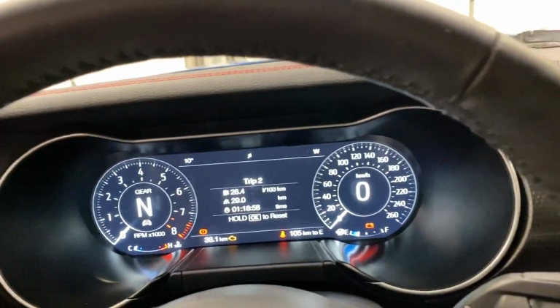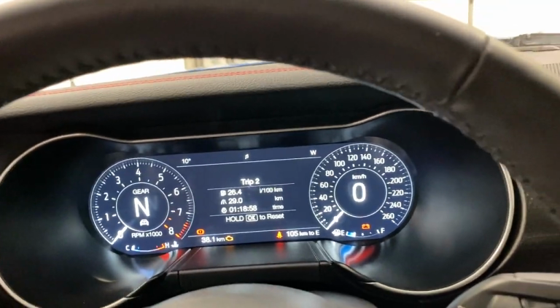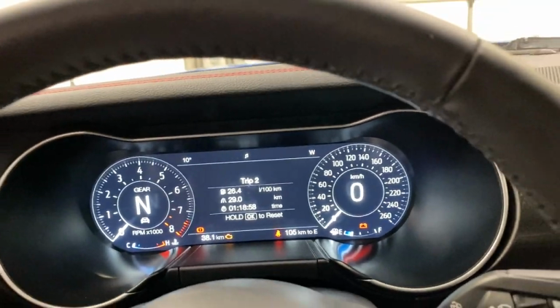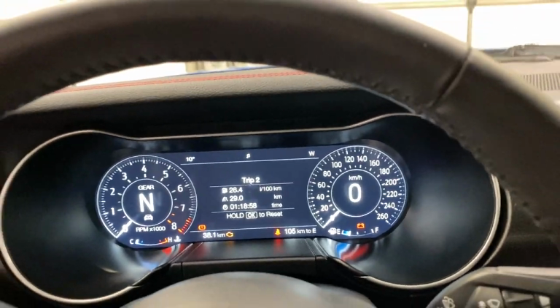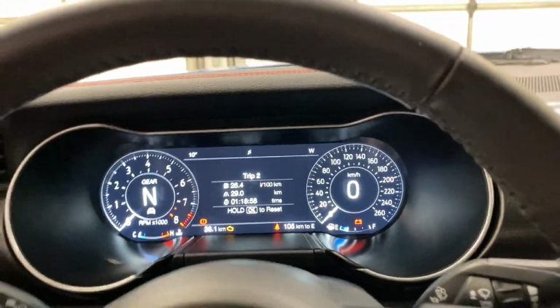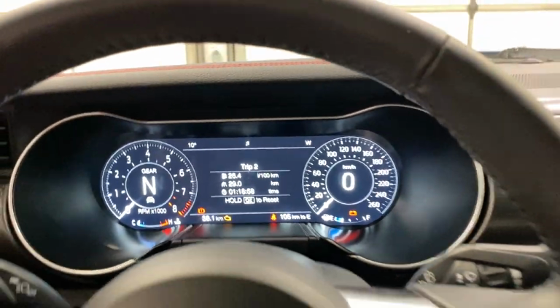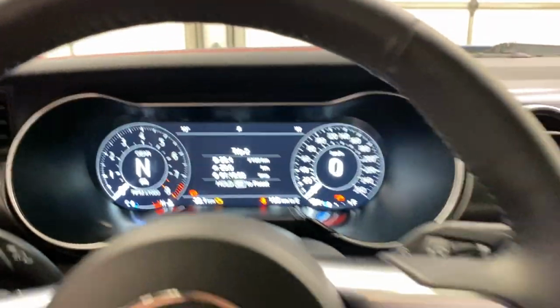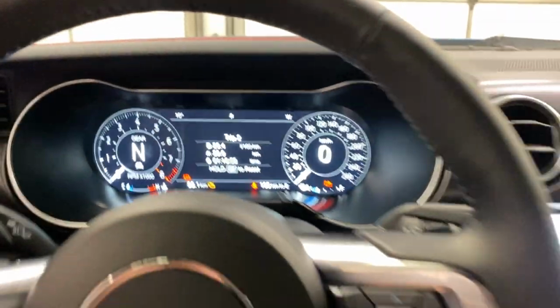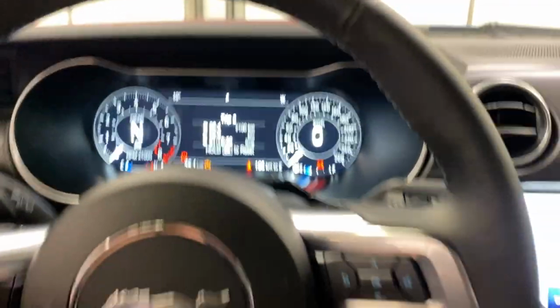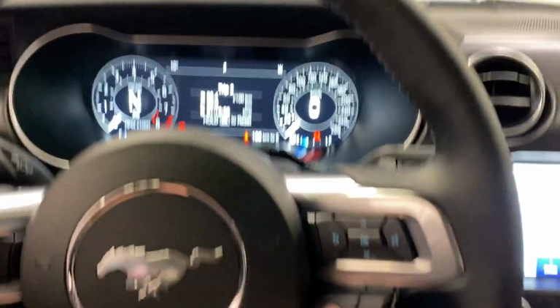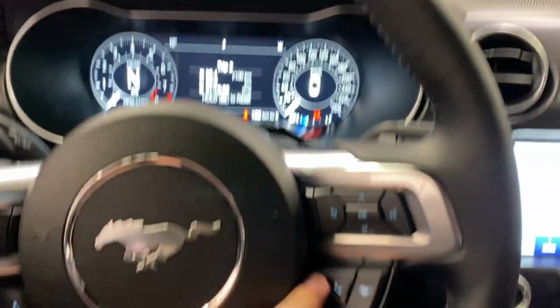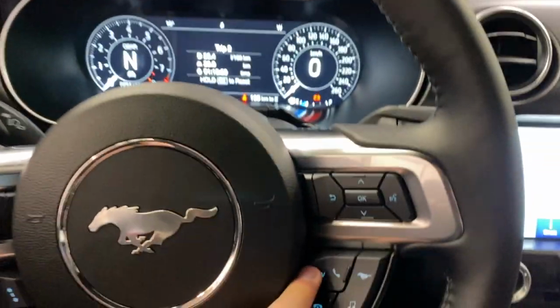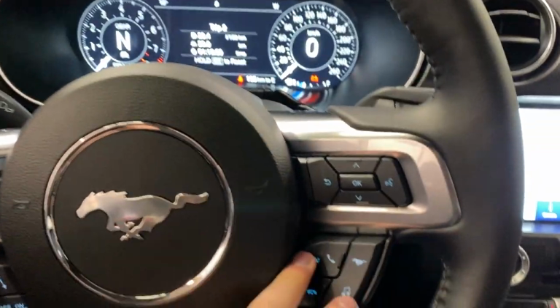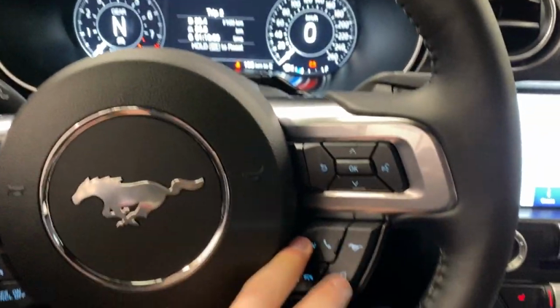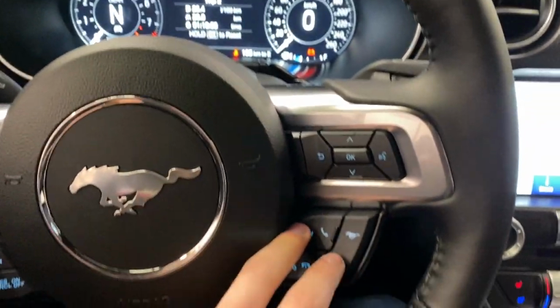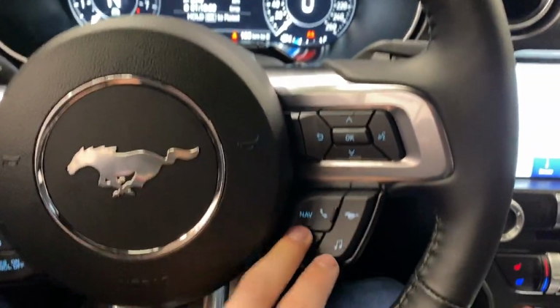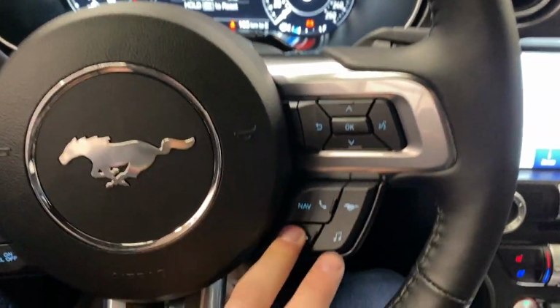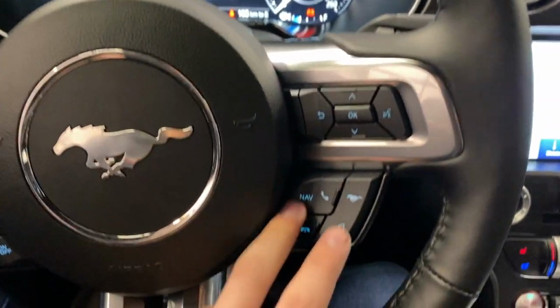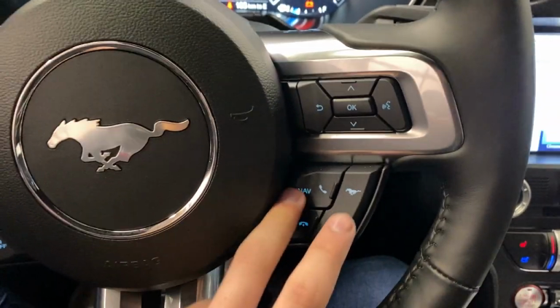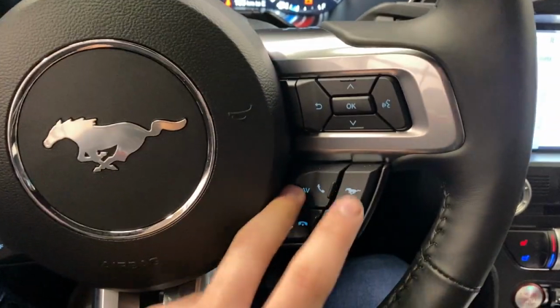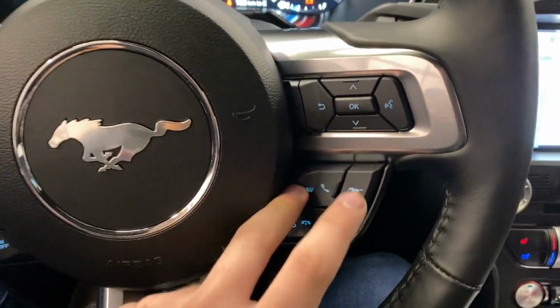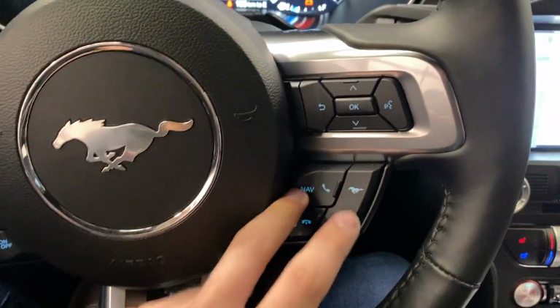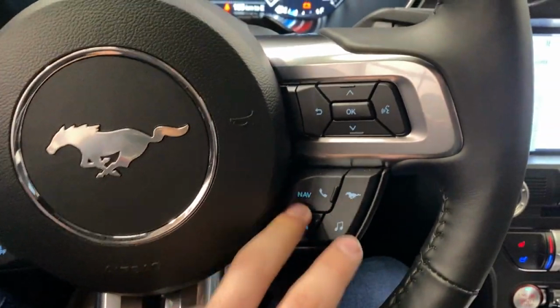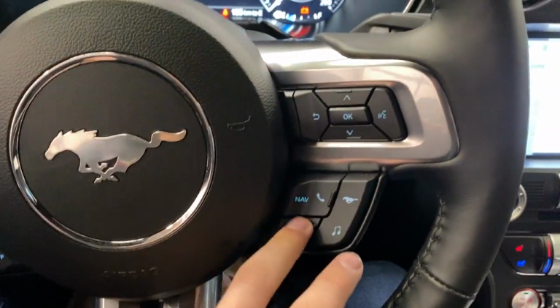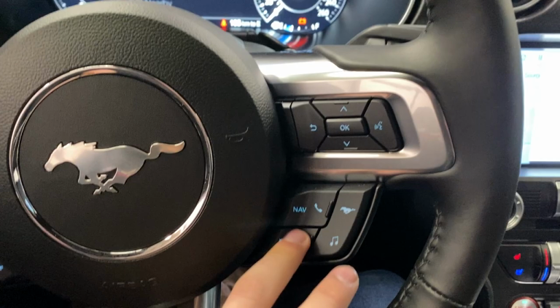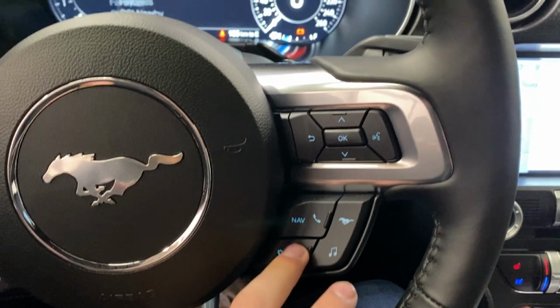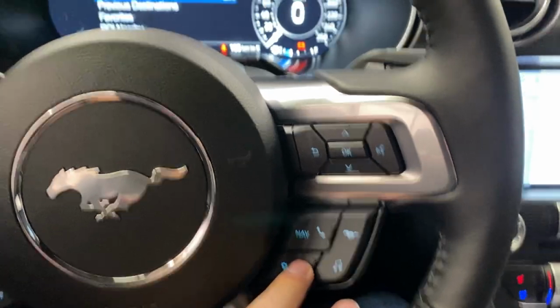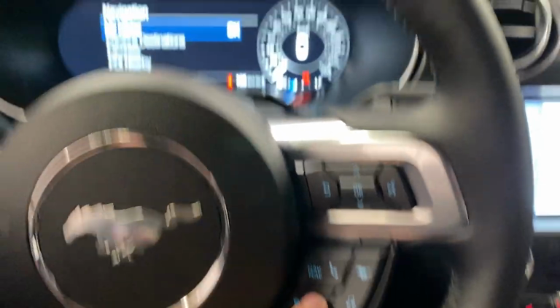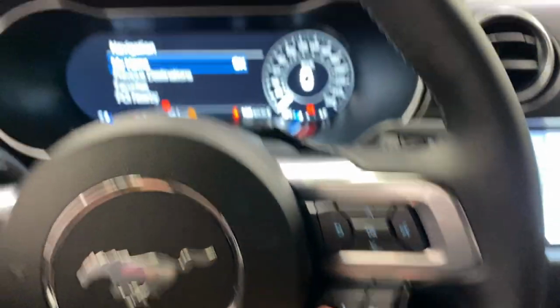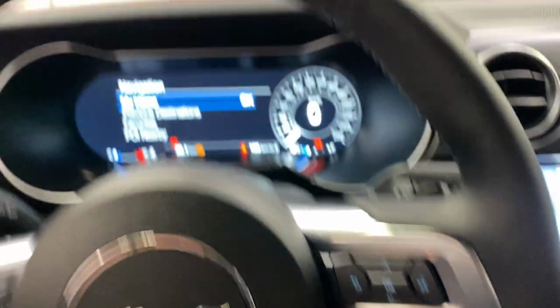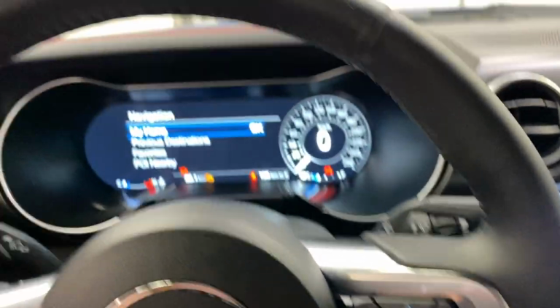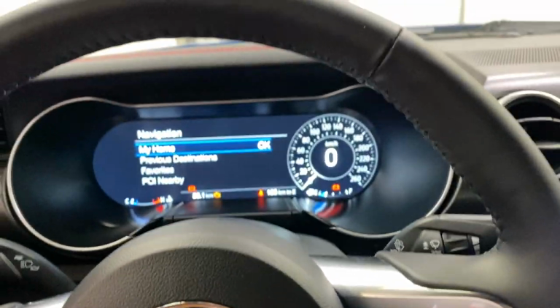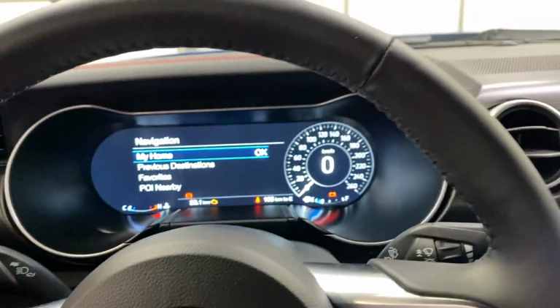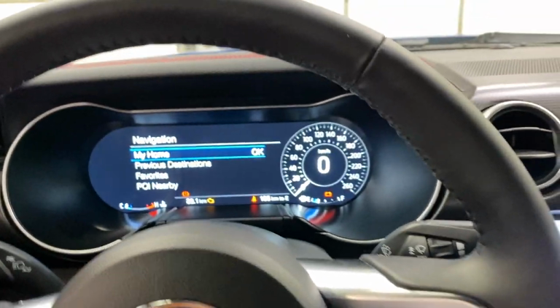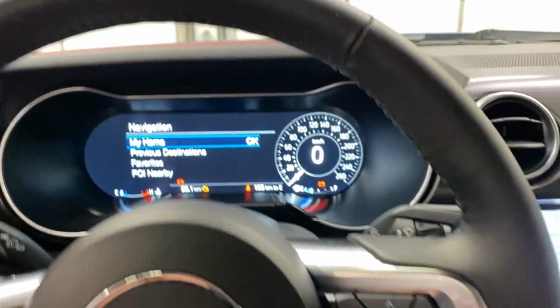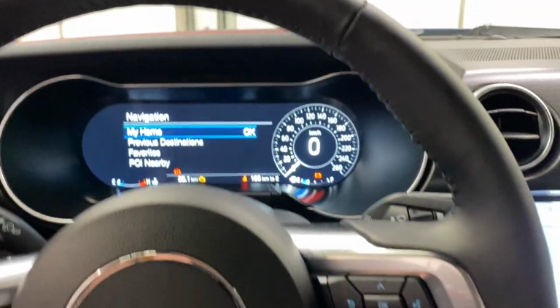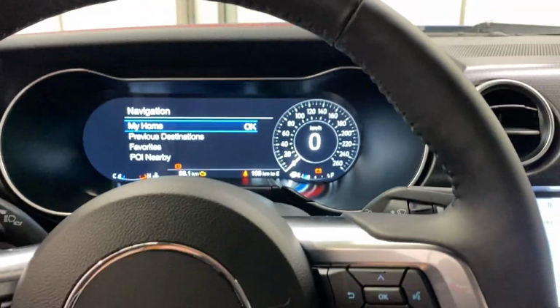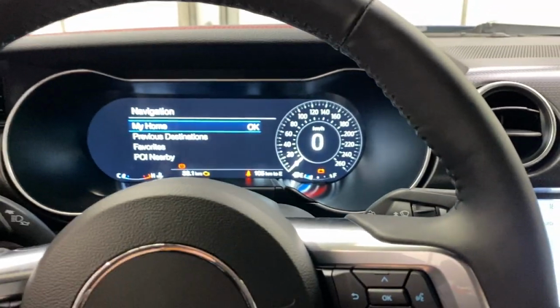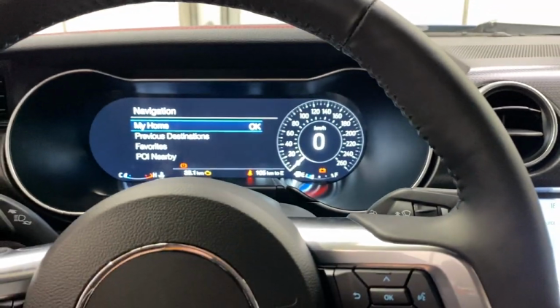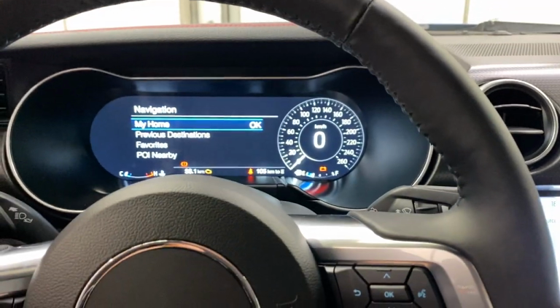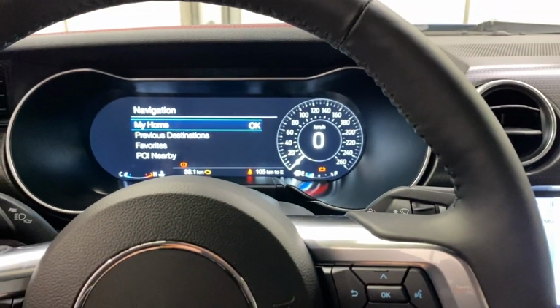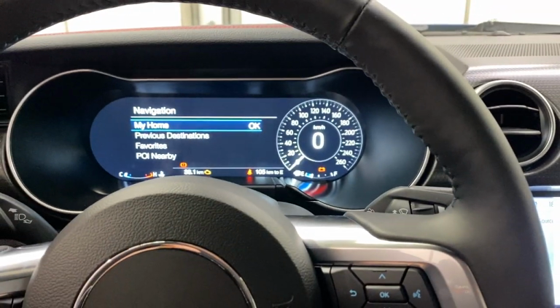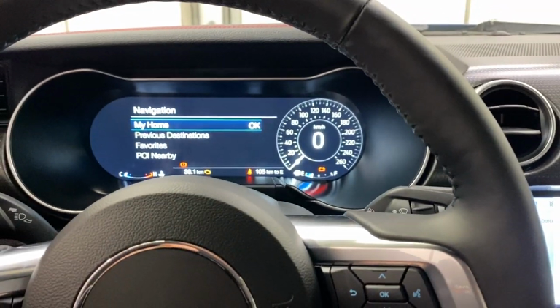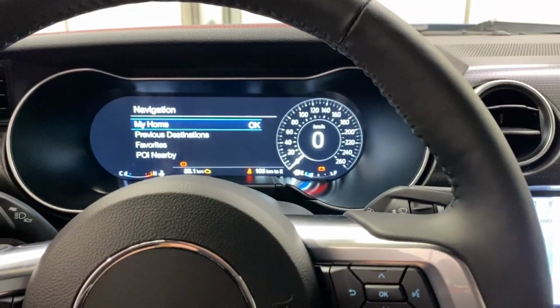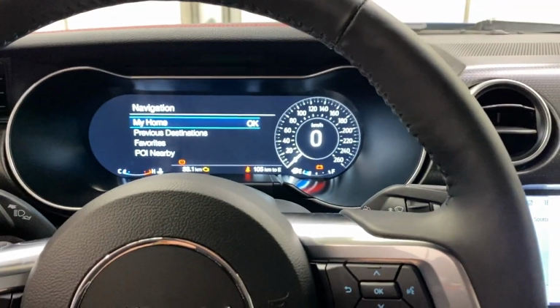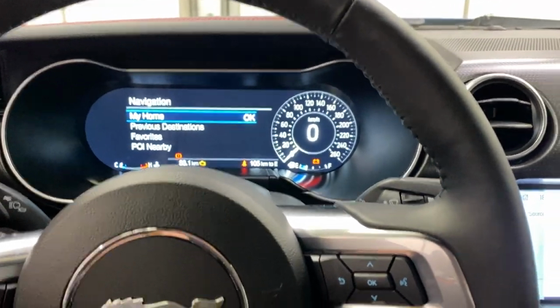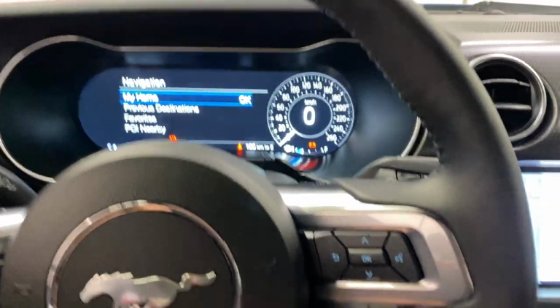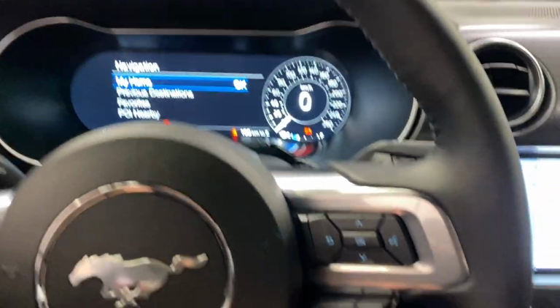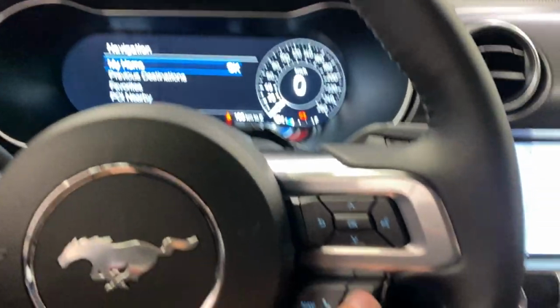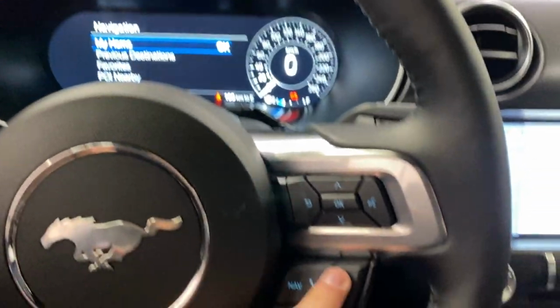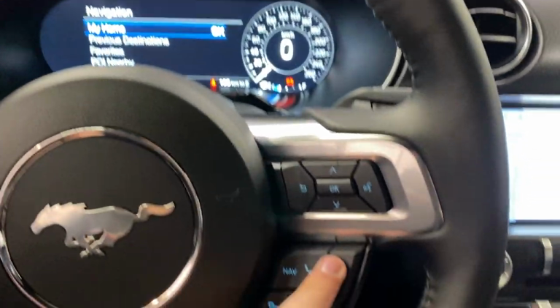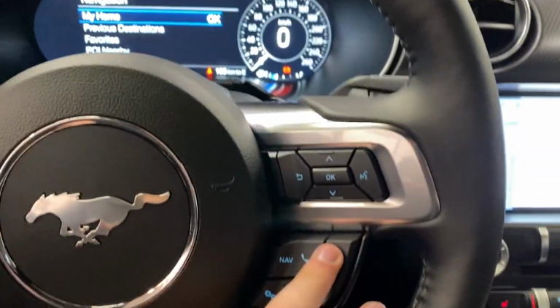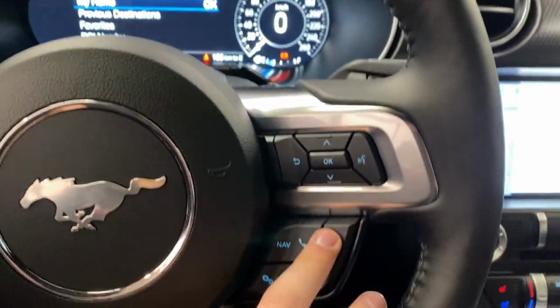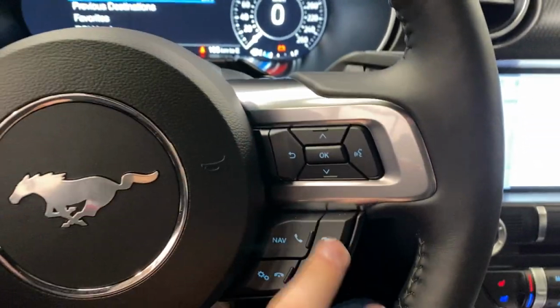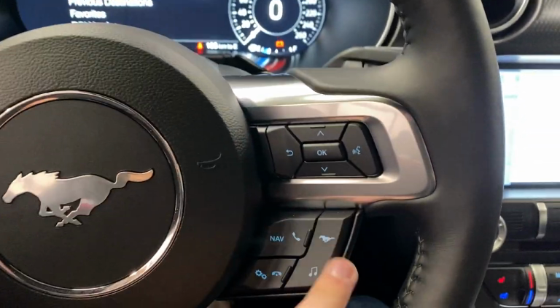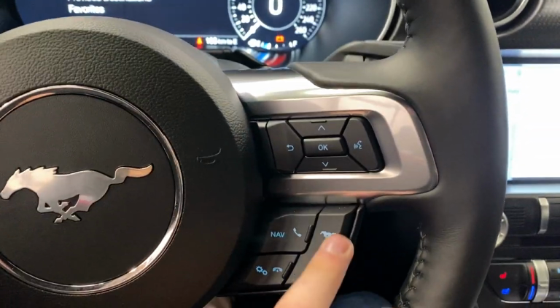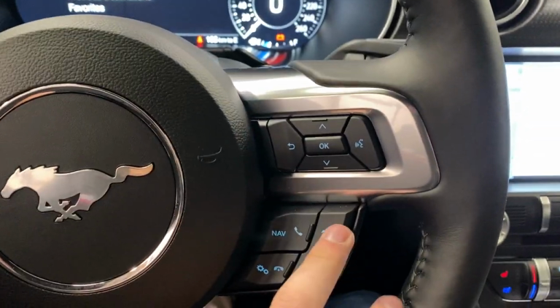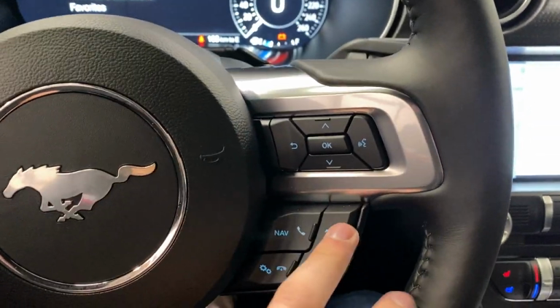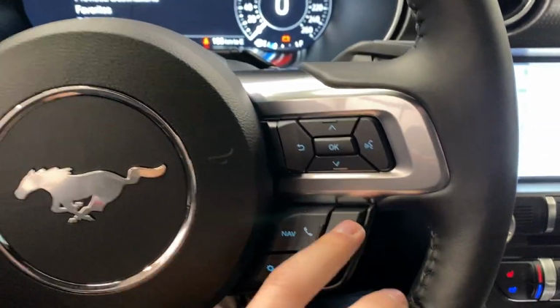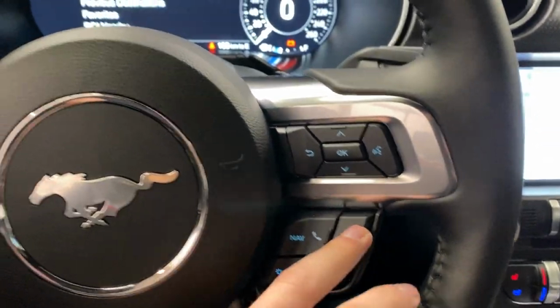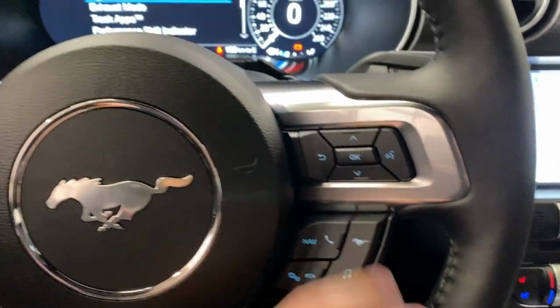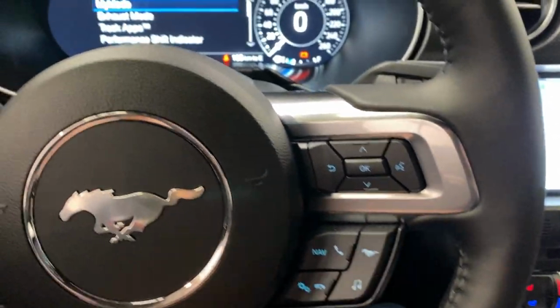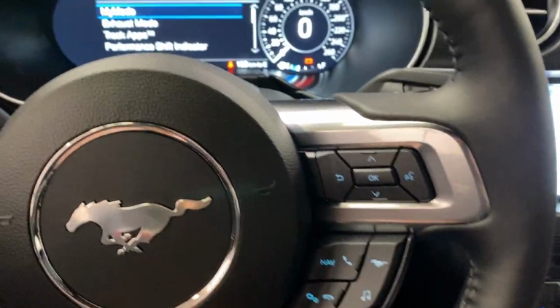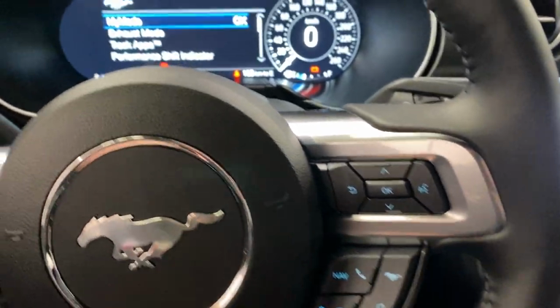Then moving down, you do have navigation on the steering wheel. You can bring up navigation in front of you, you can bring up your phone, and then you have this nice Mustang button here.